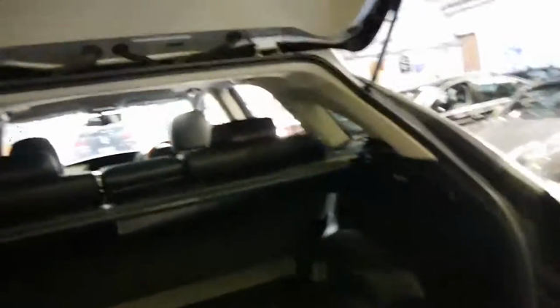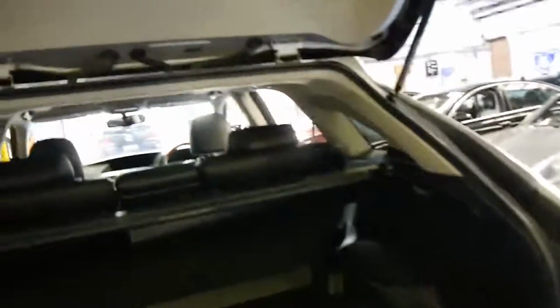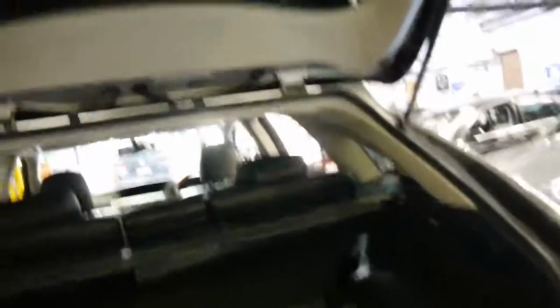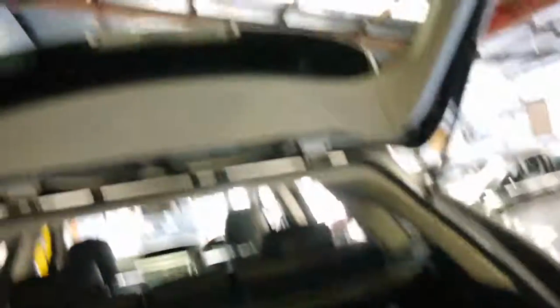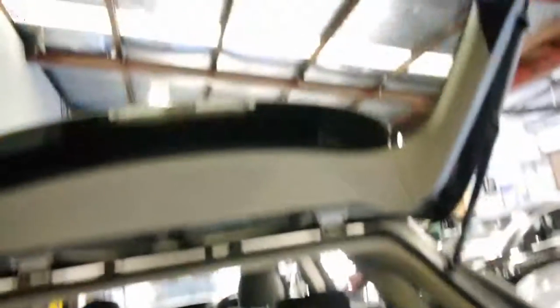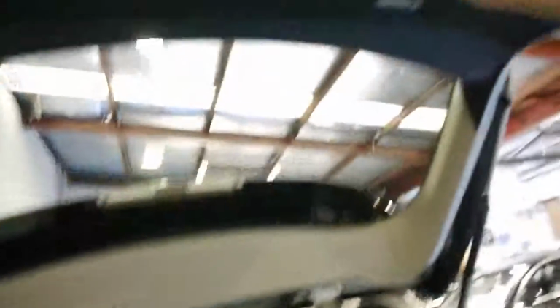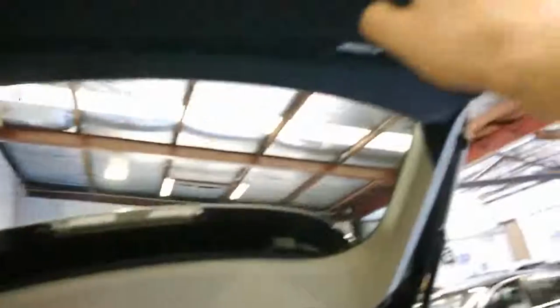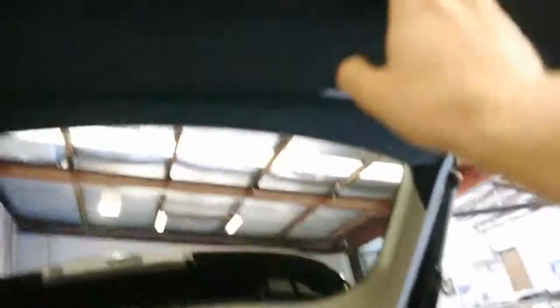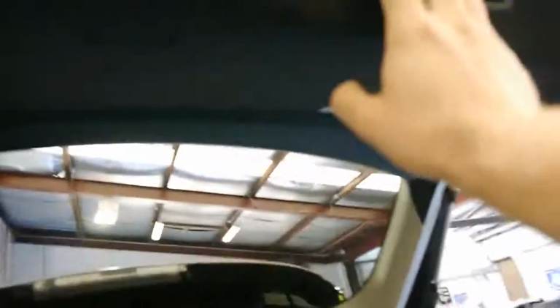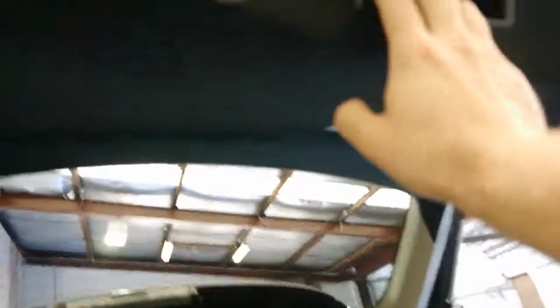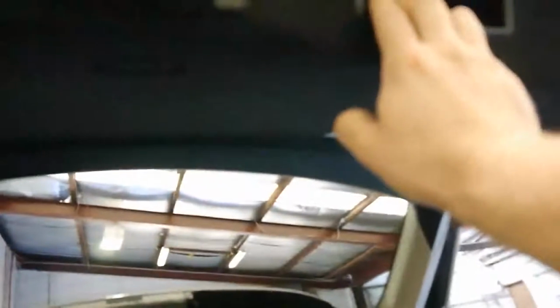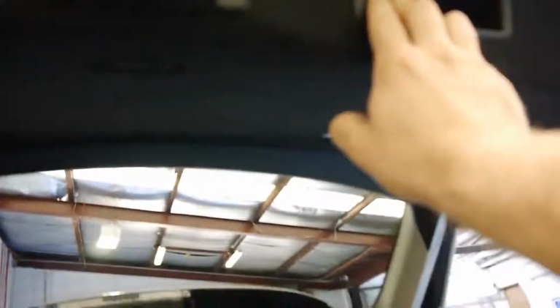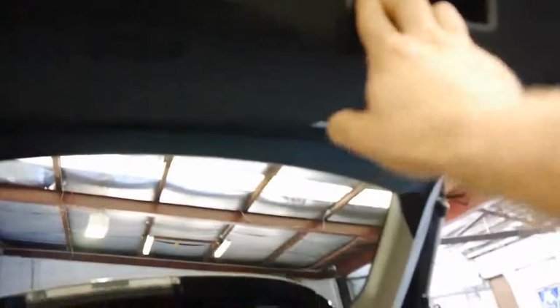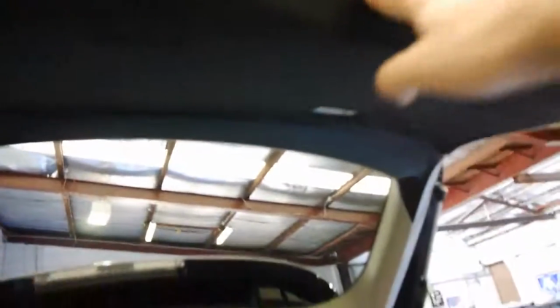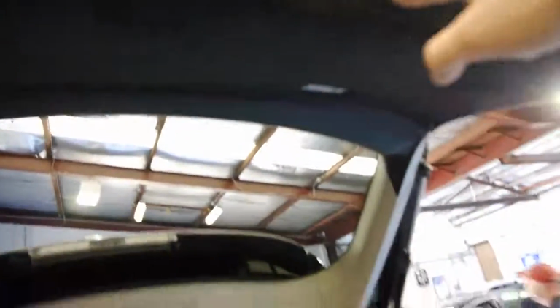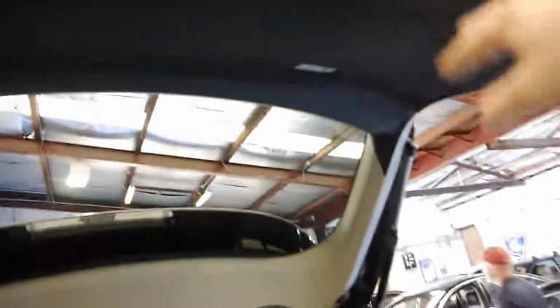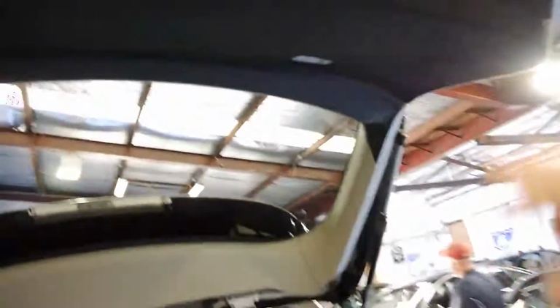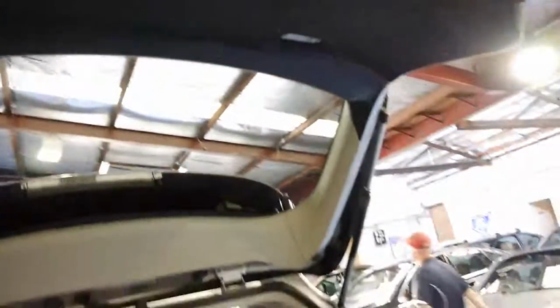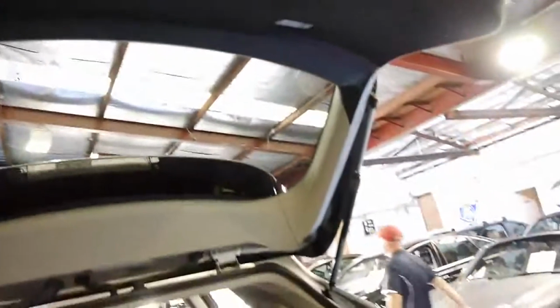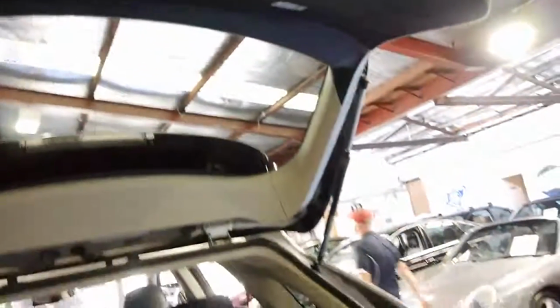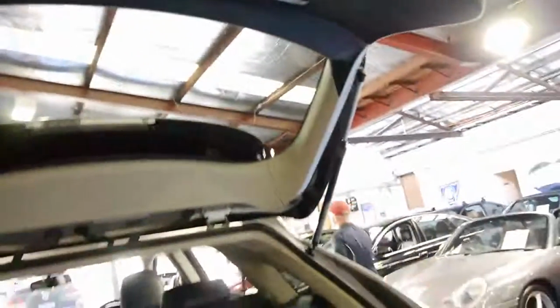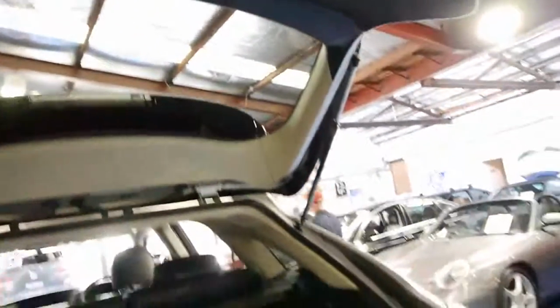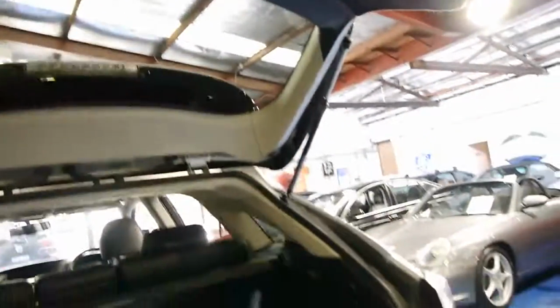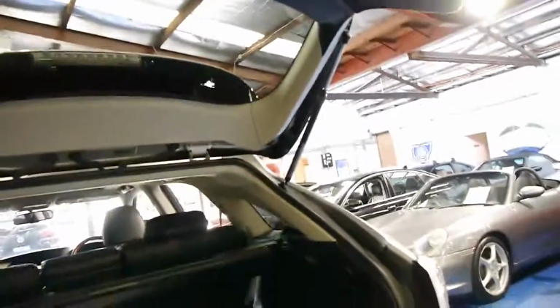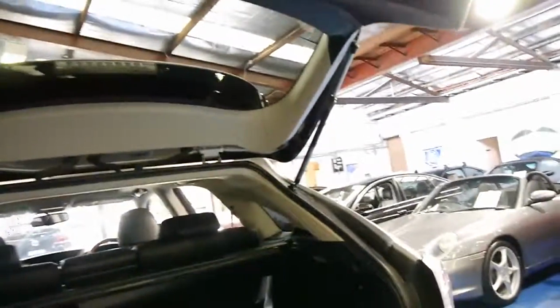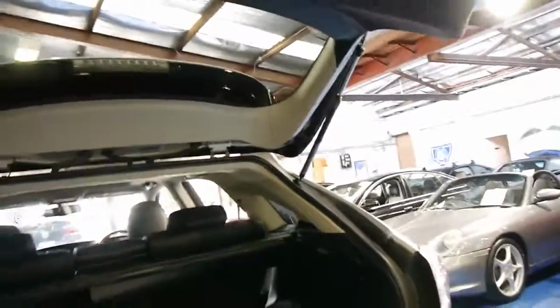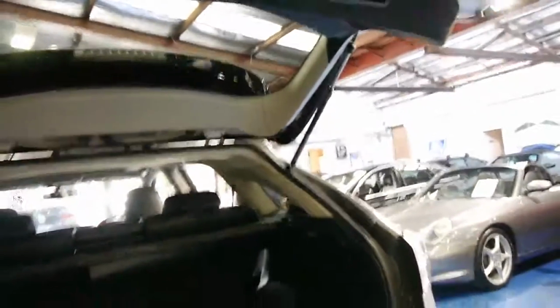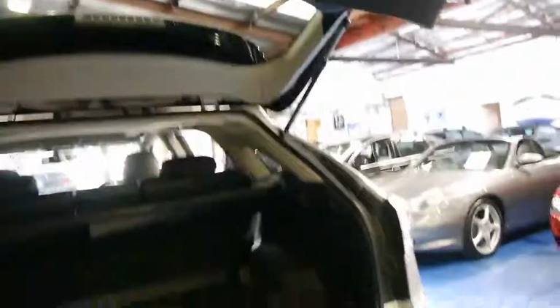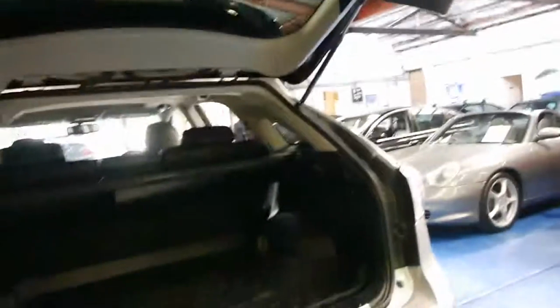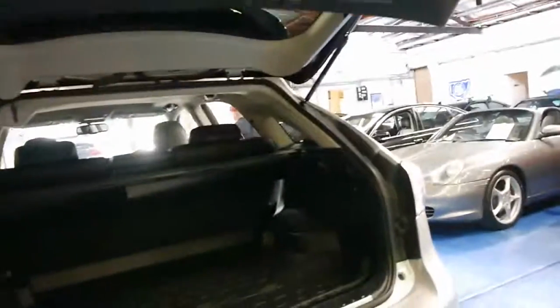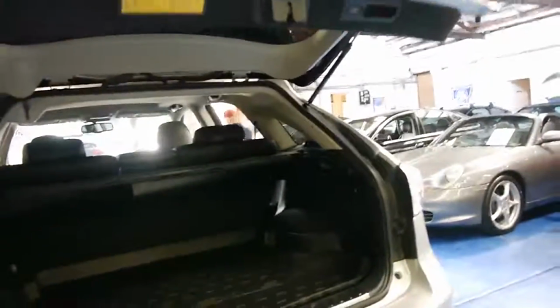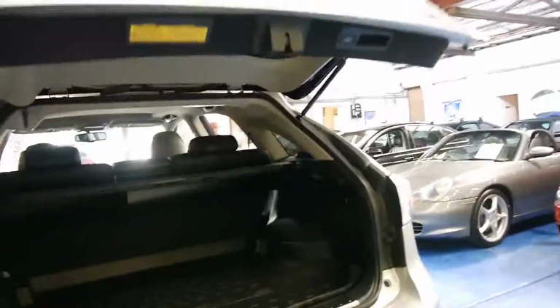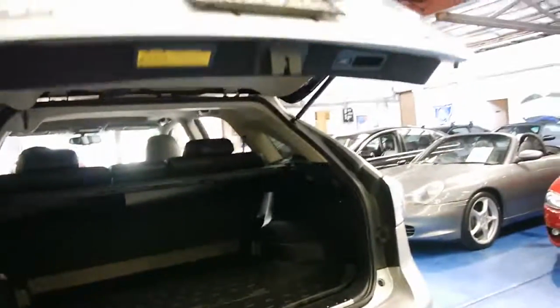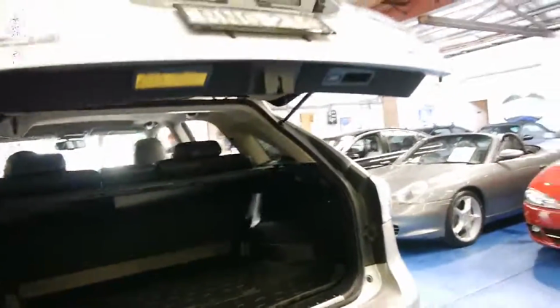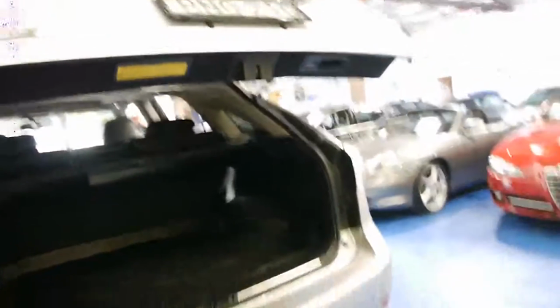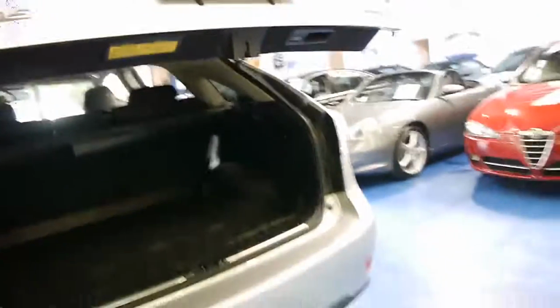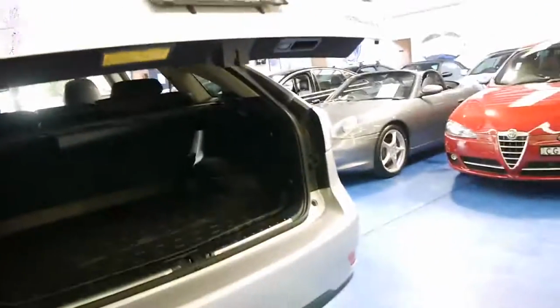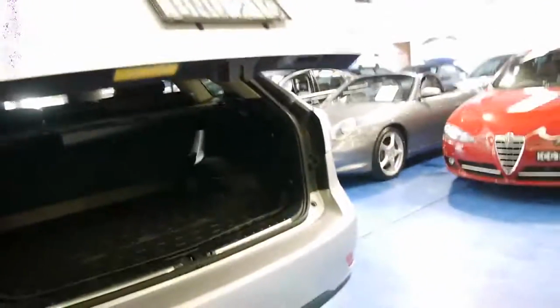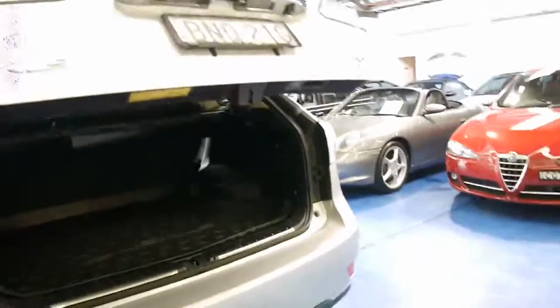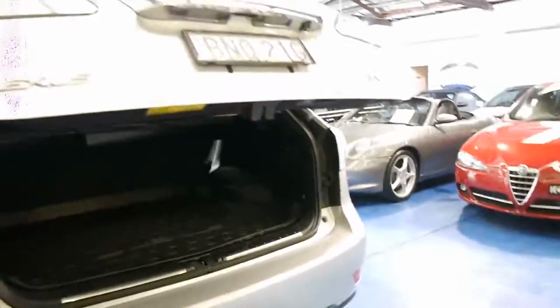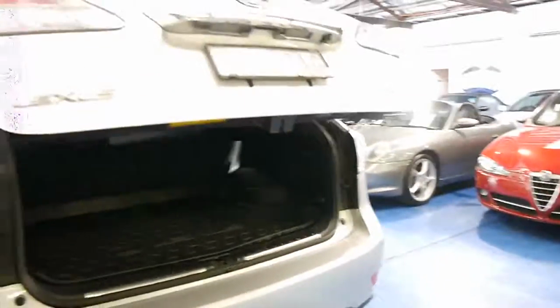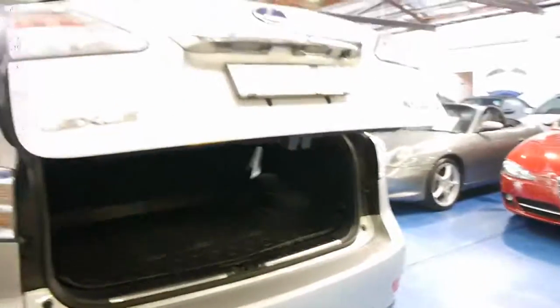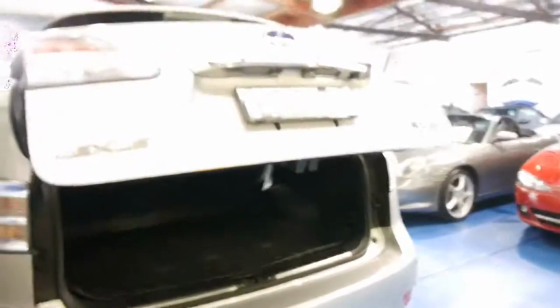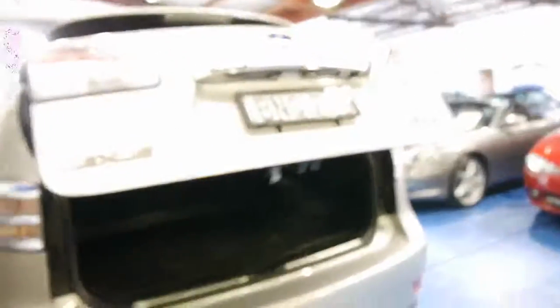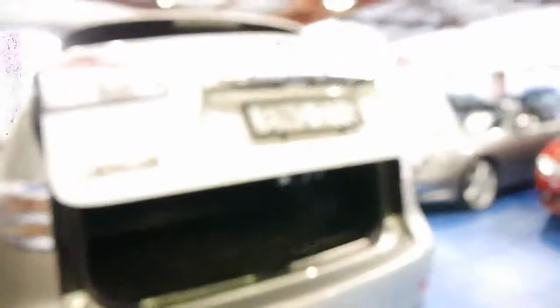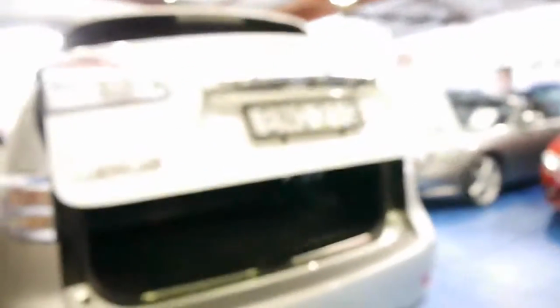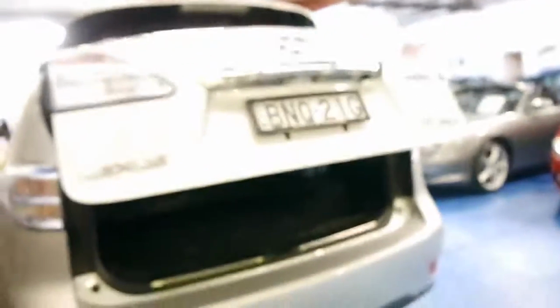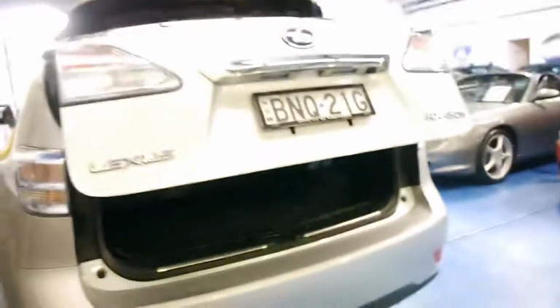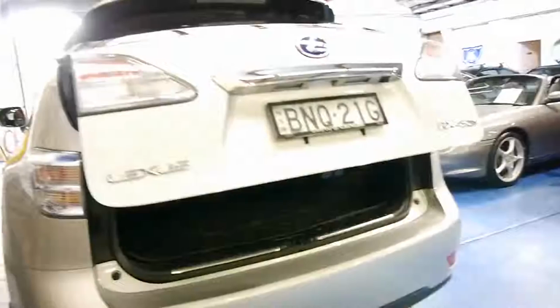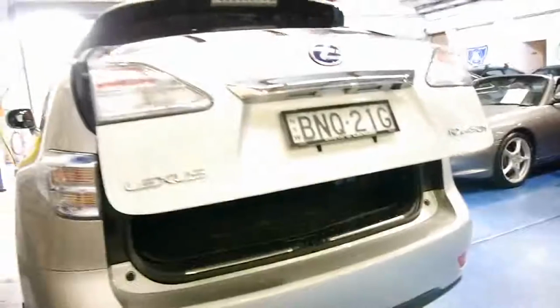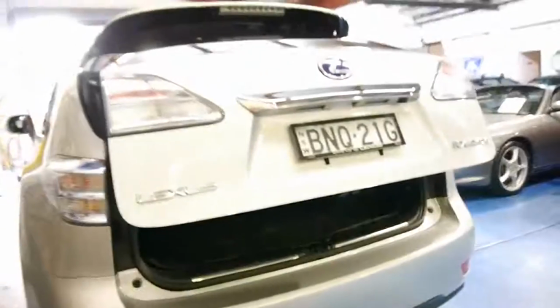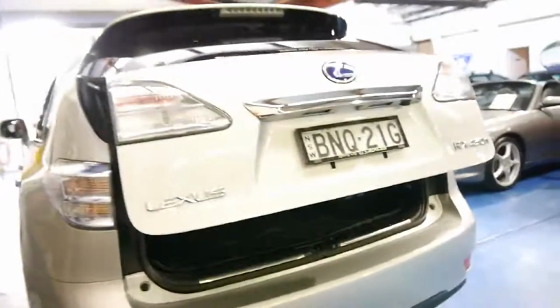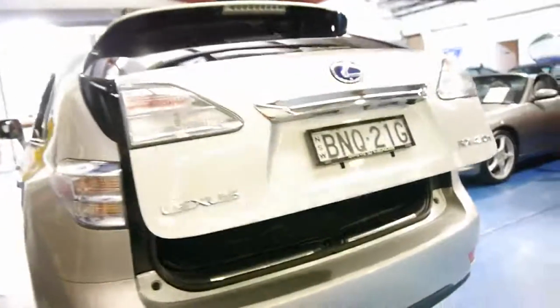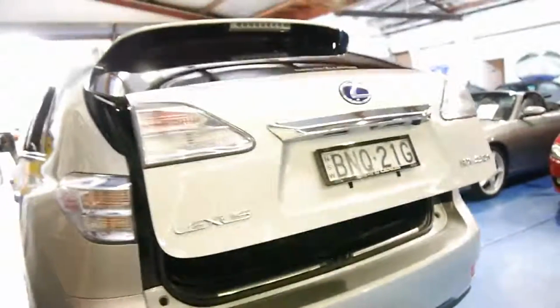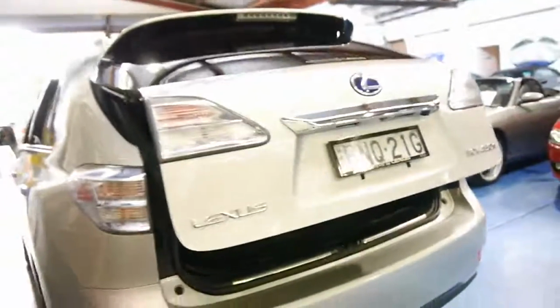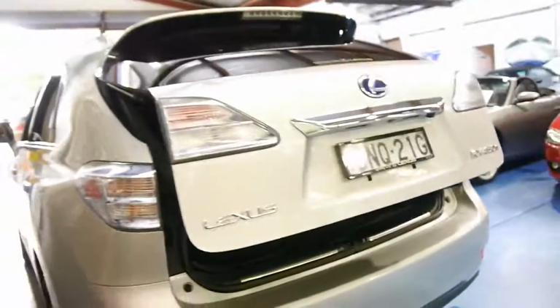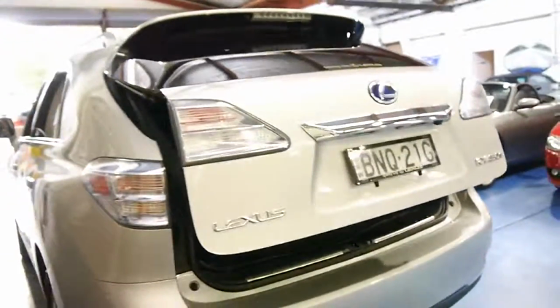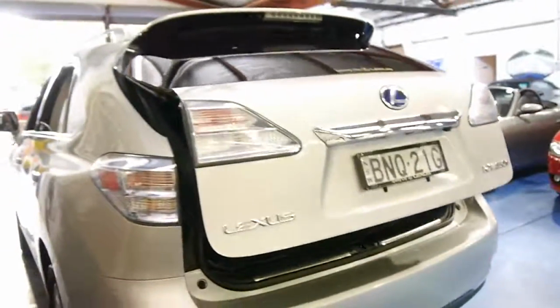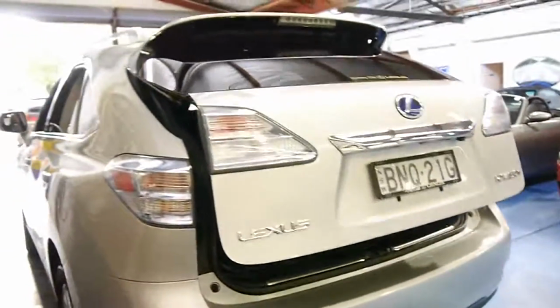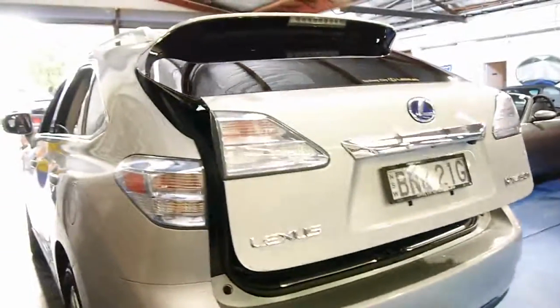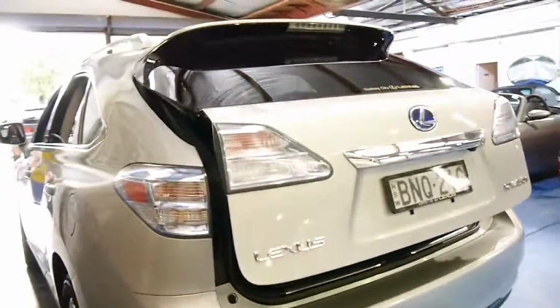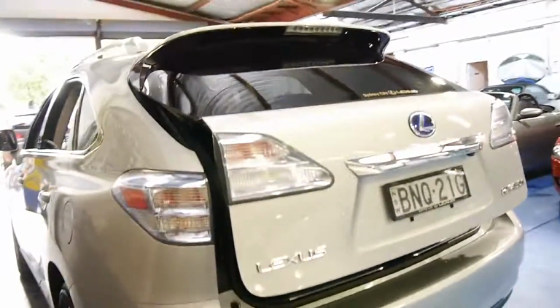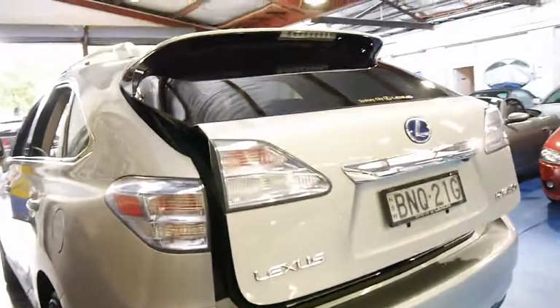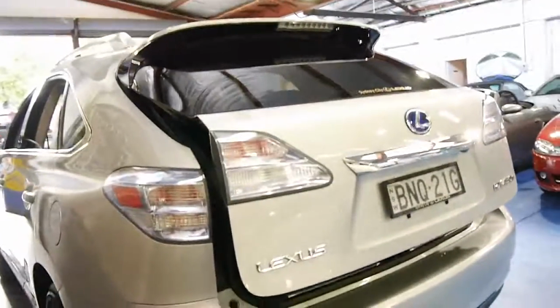I'll just press this button here to close the electric boot. Generally with a Lexus everything works — they're ultra reliable.